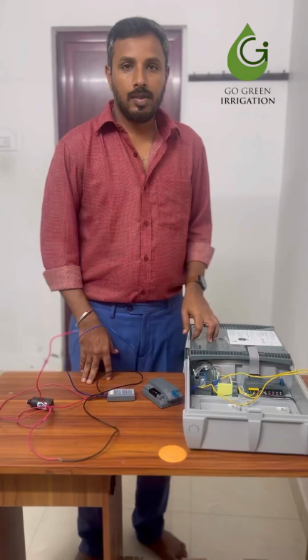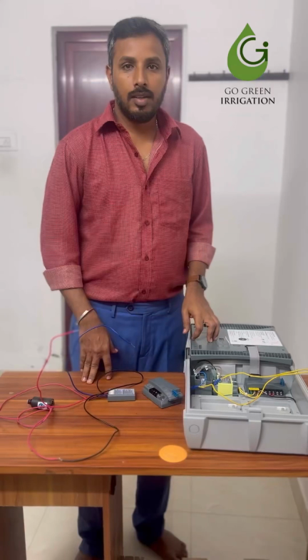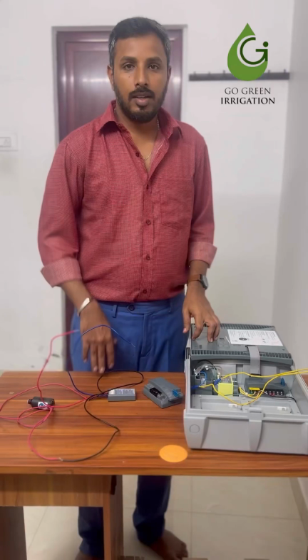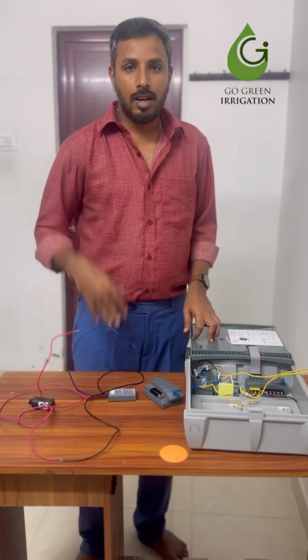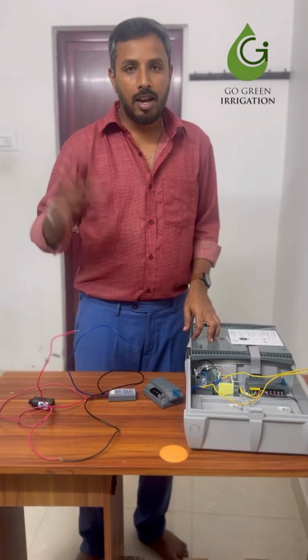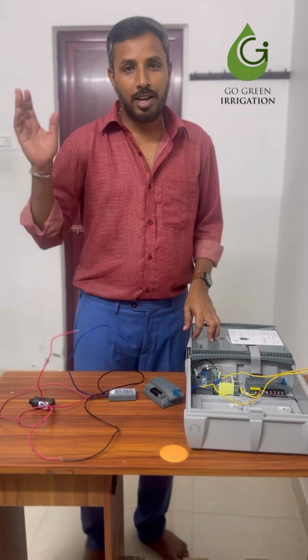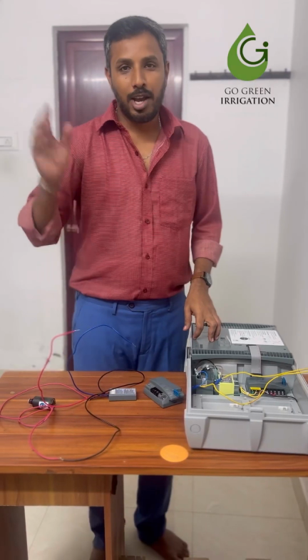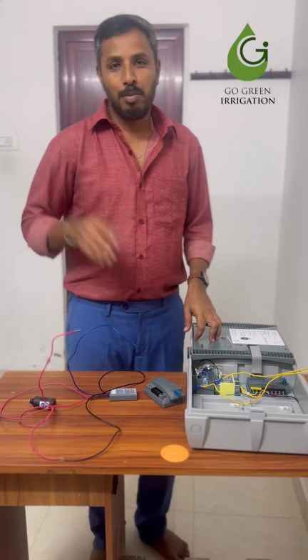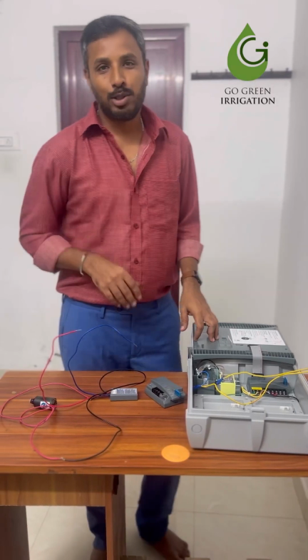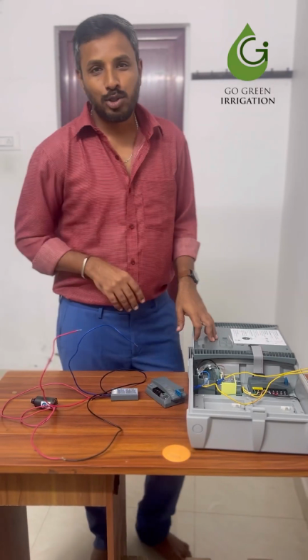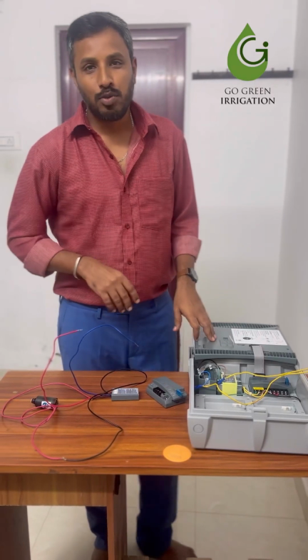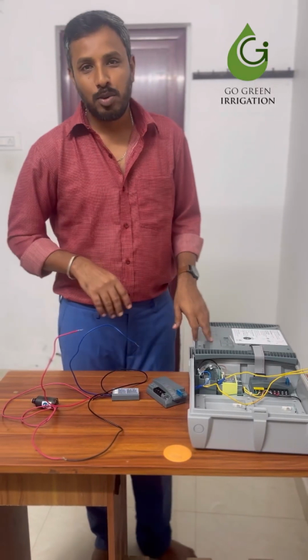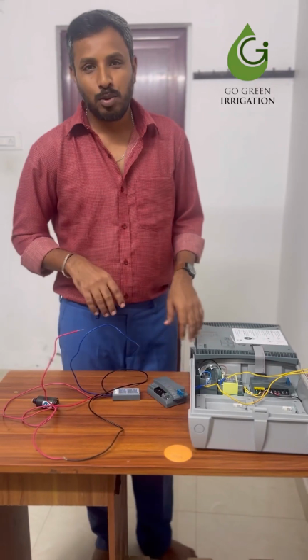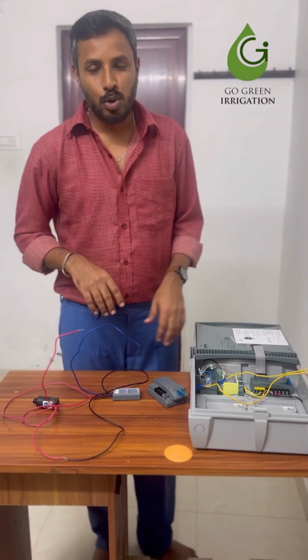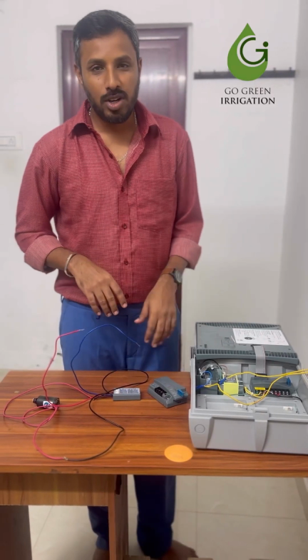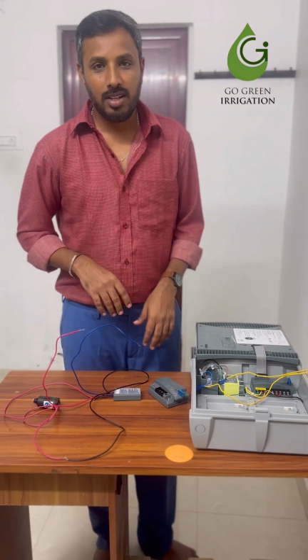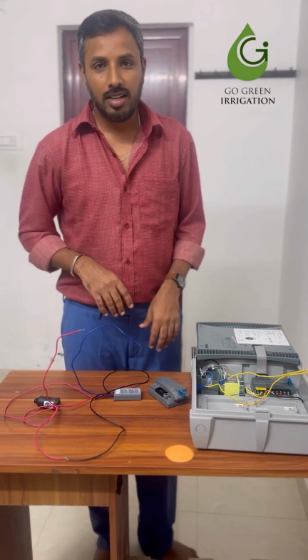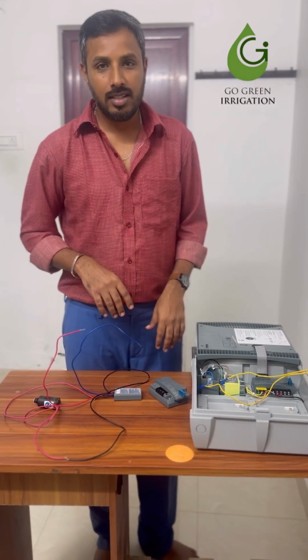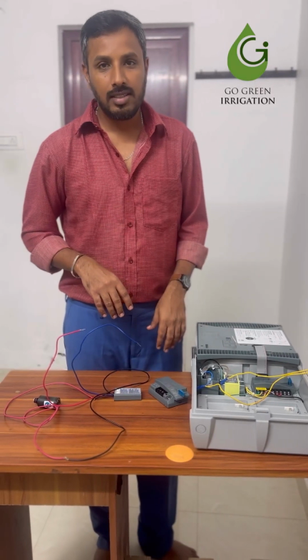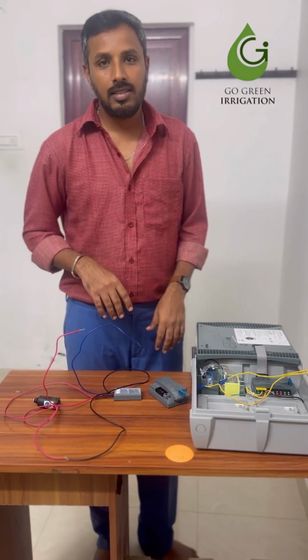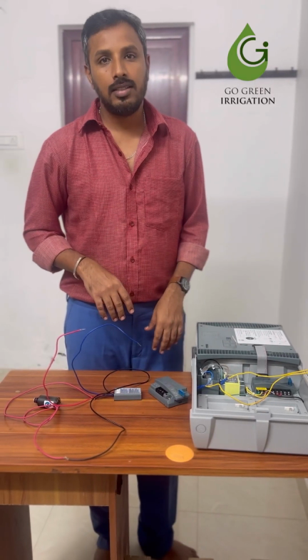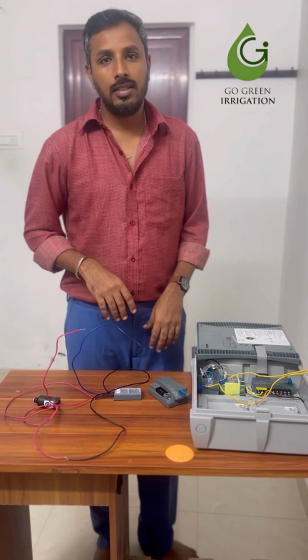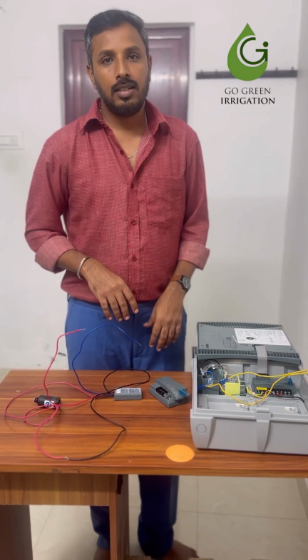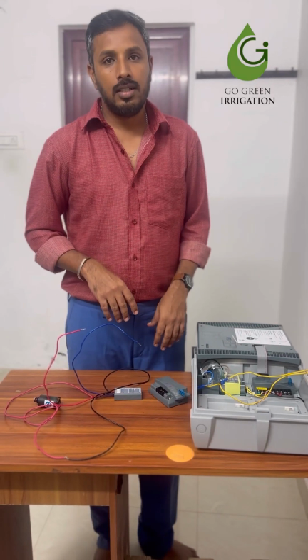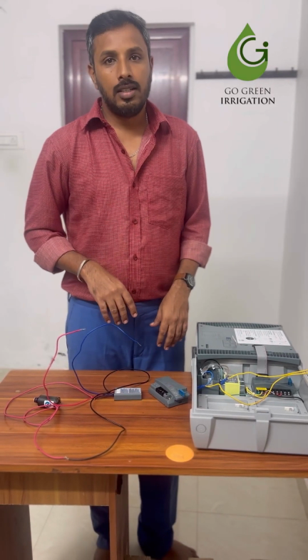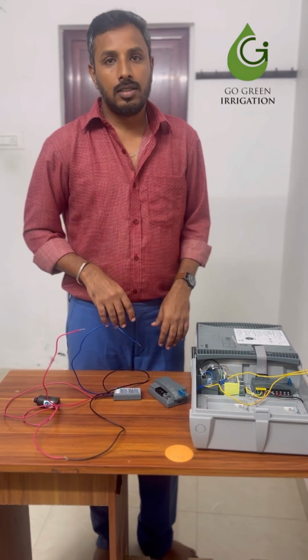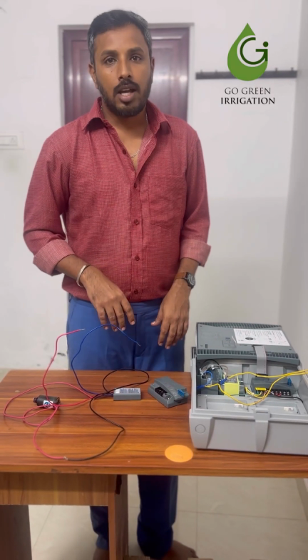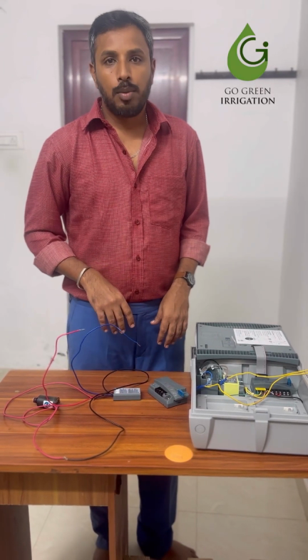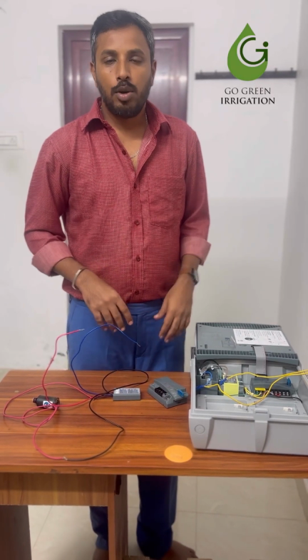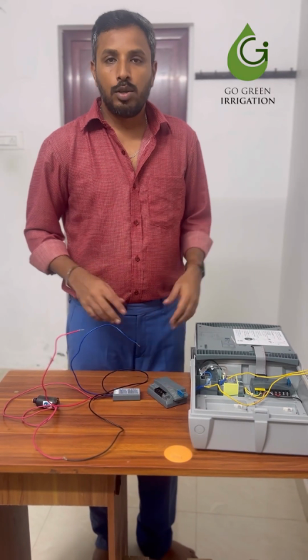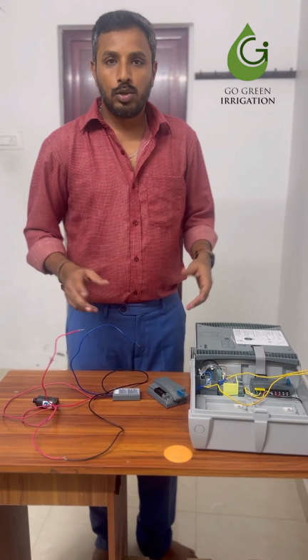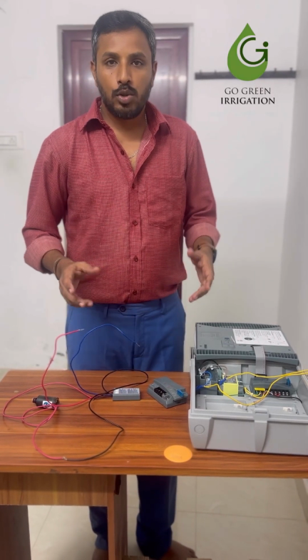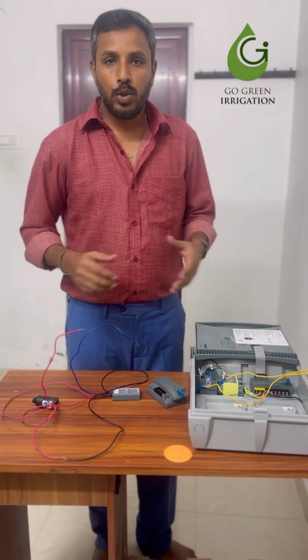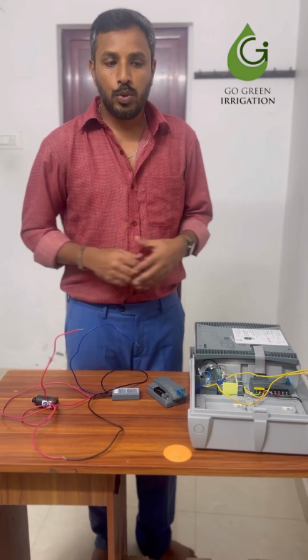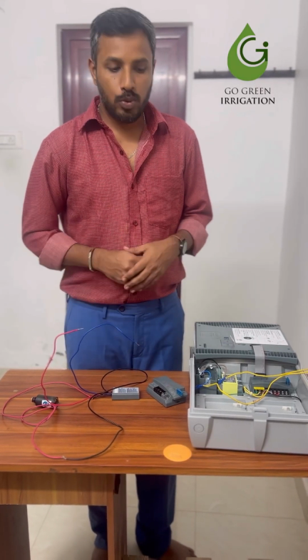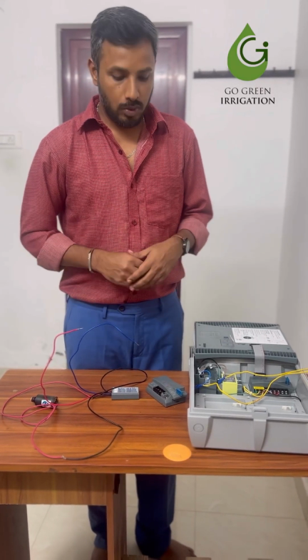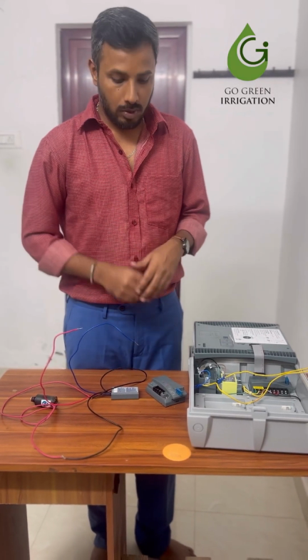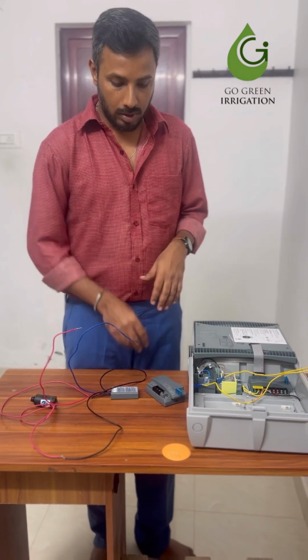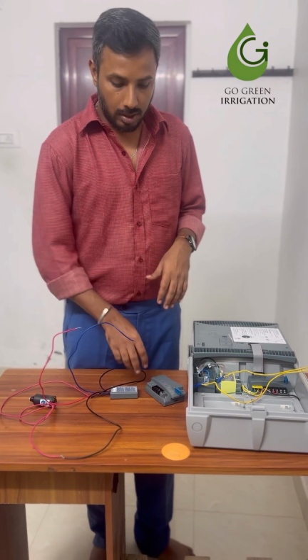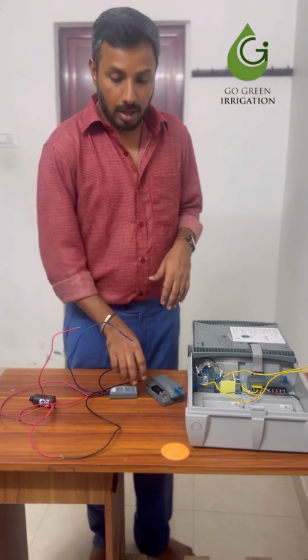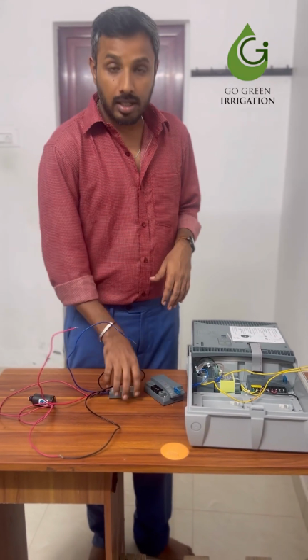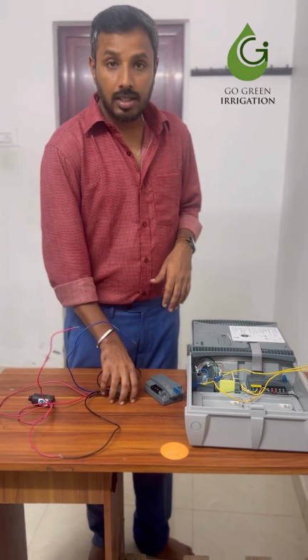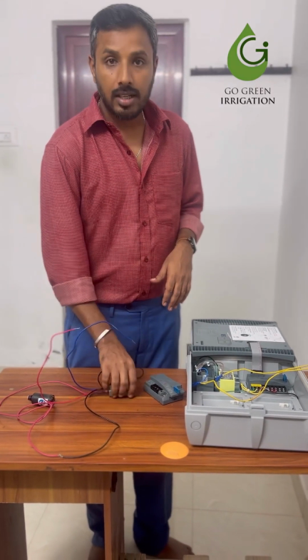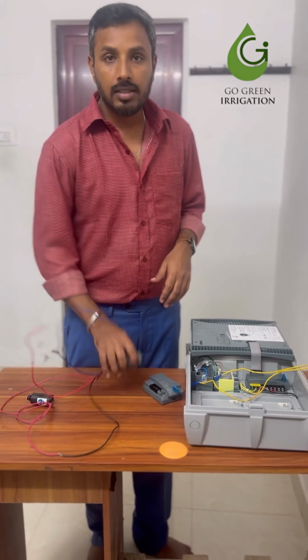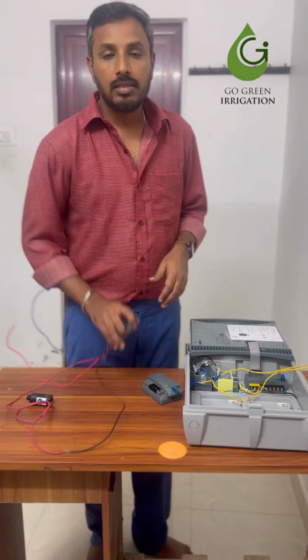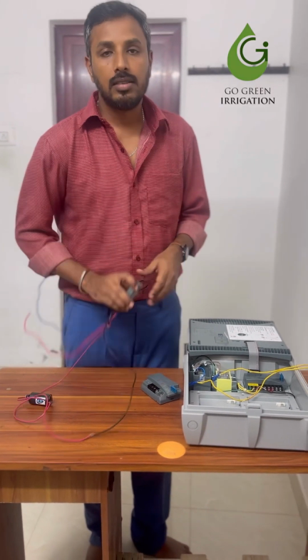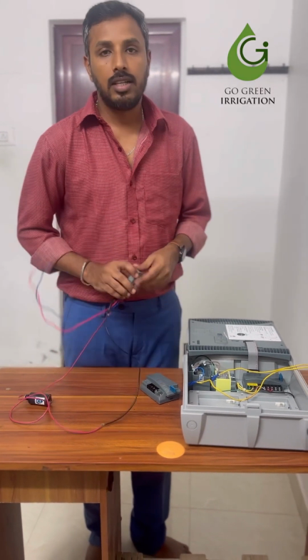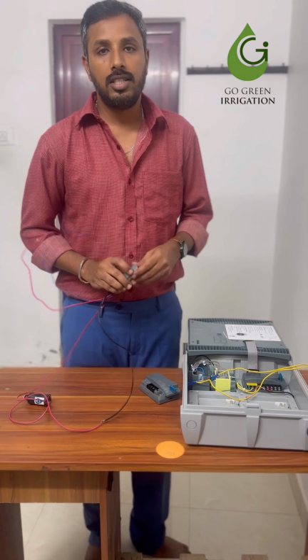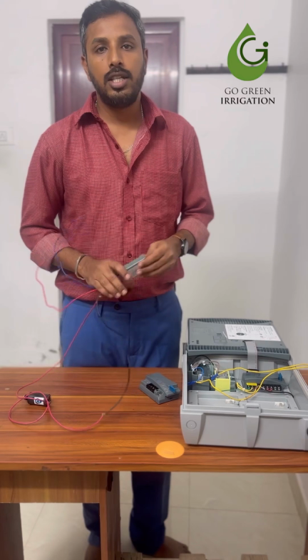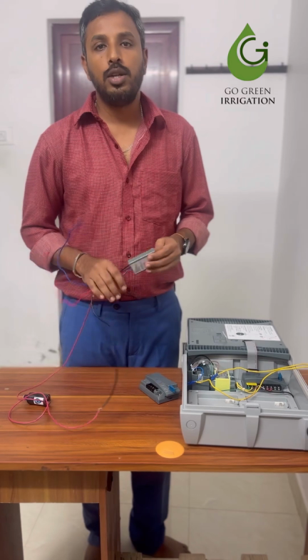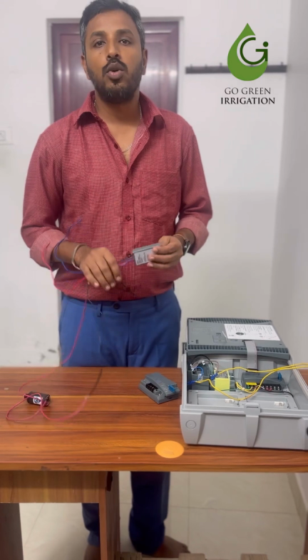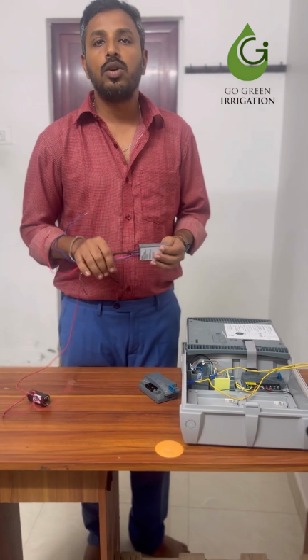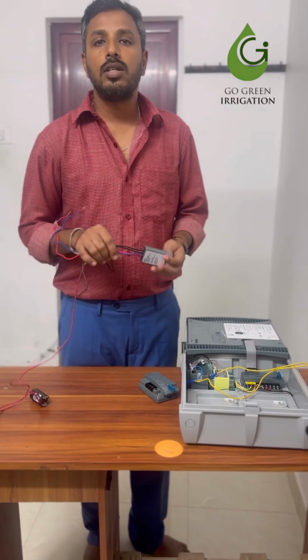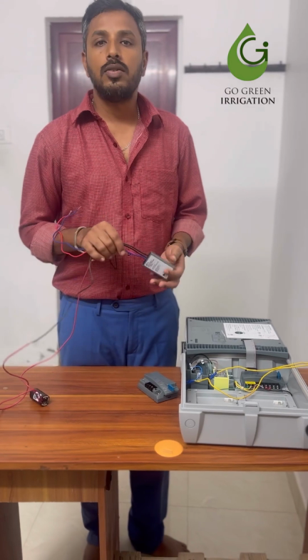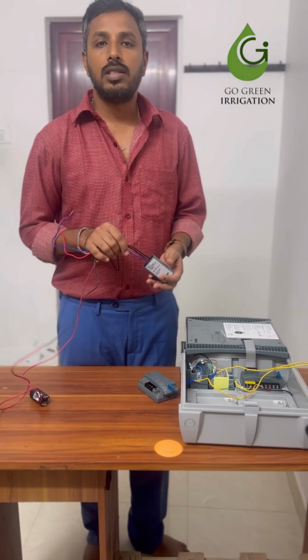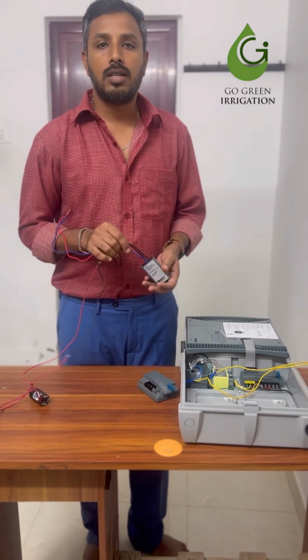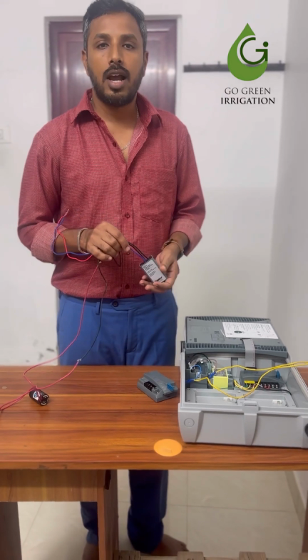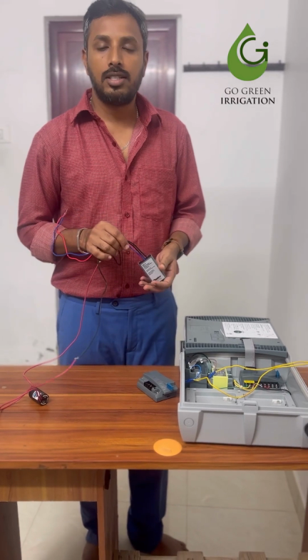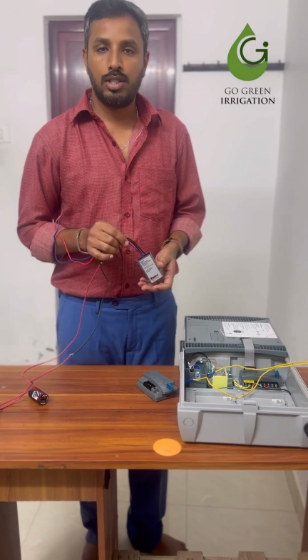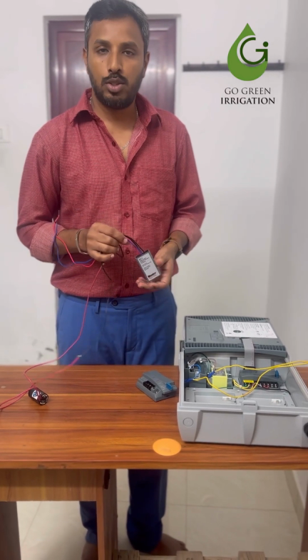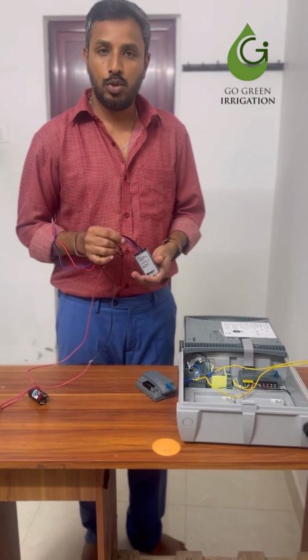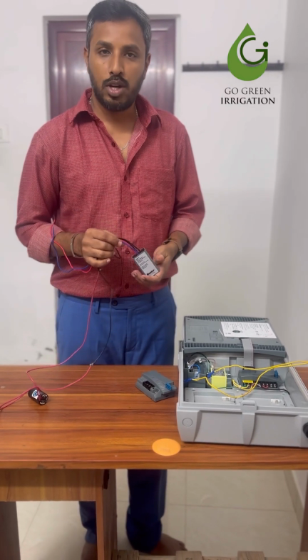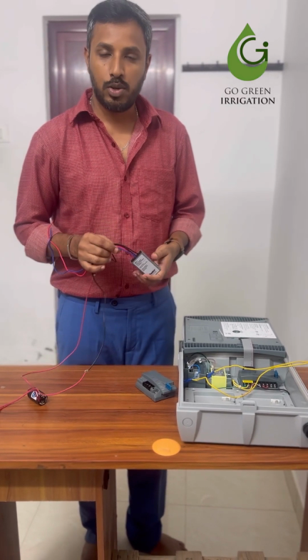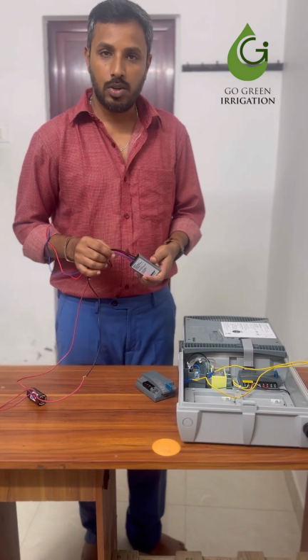Hi, I'm Asup from Go Green Irrigation. I'm going to show you connecting an EC decoder with an ICC2 controller.